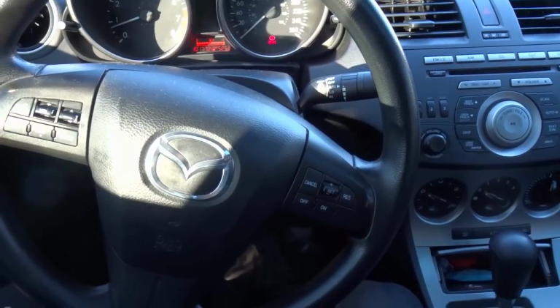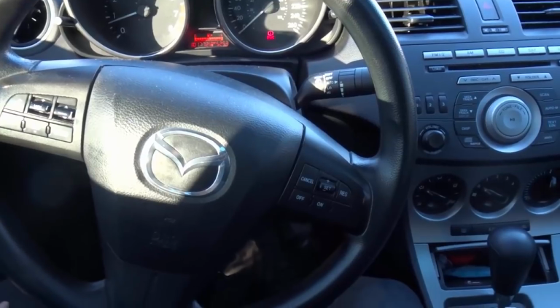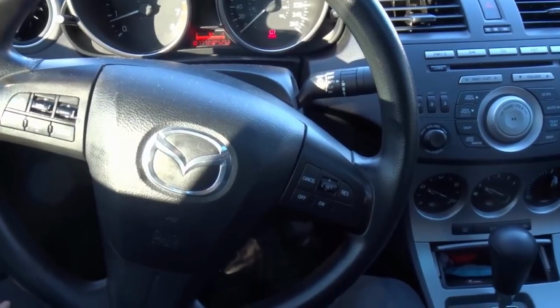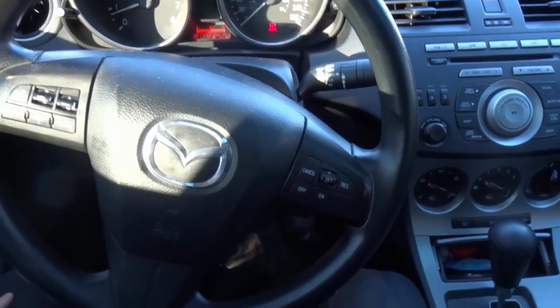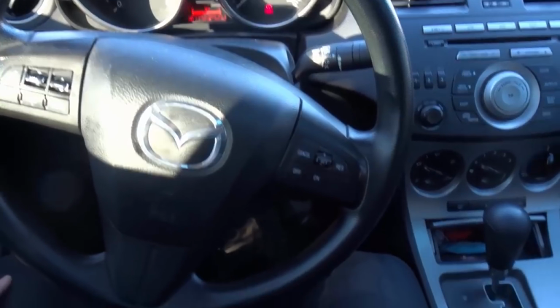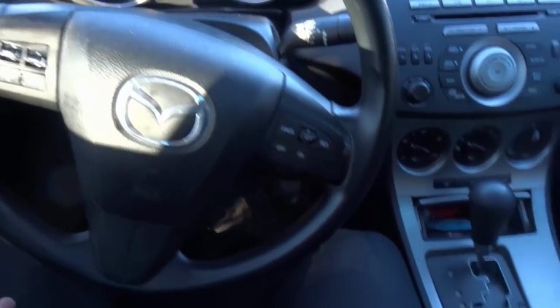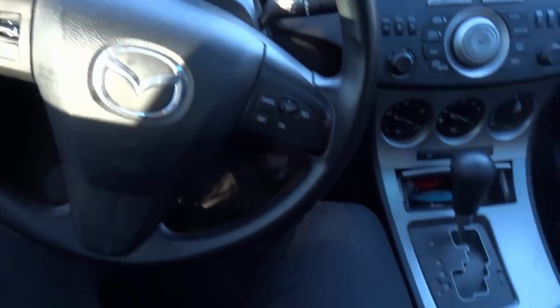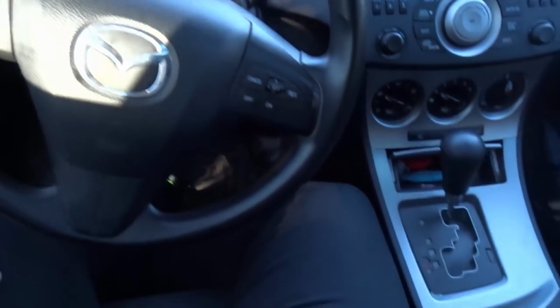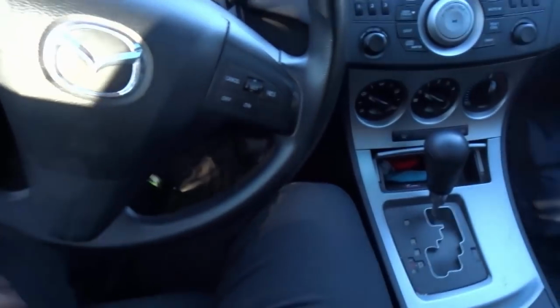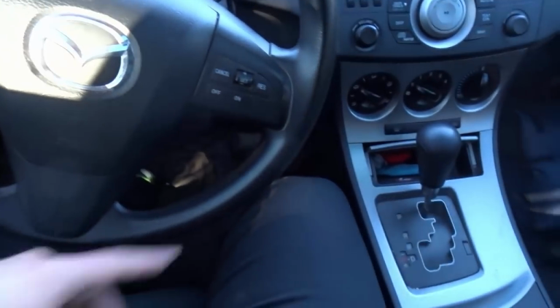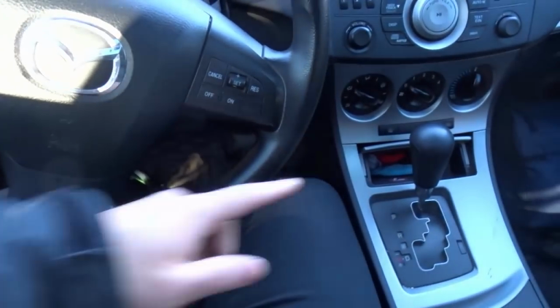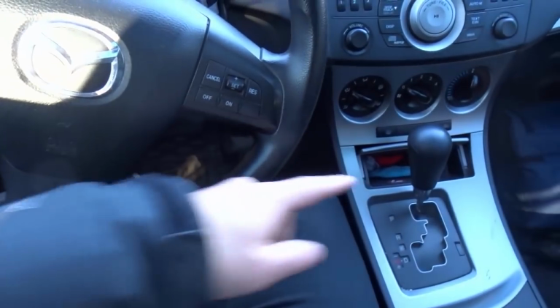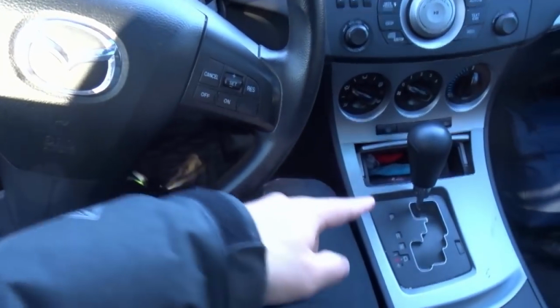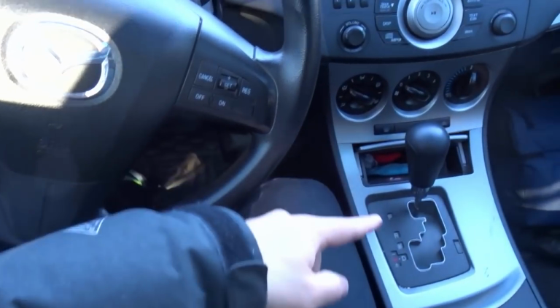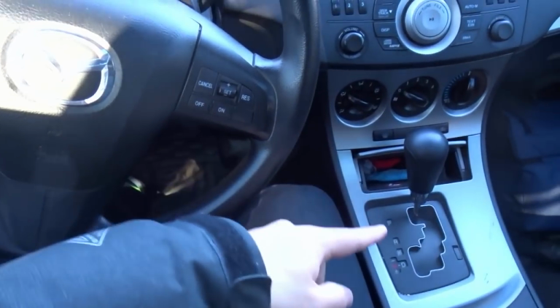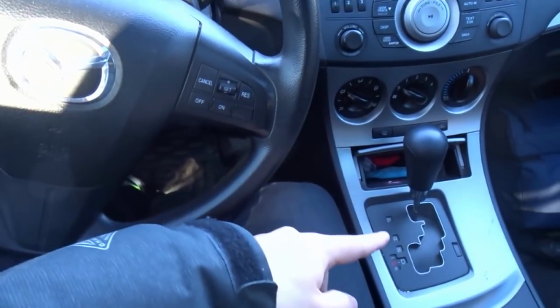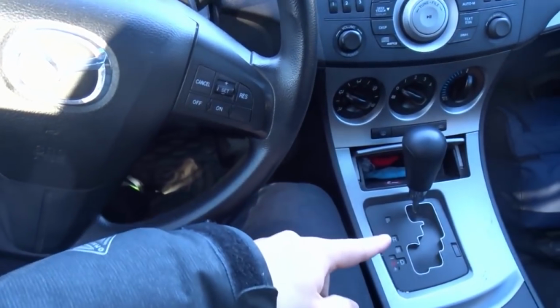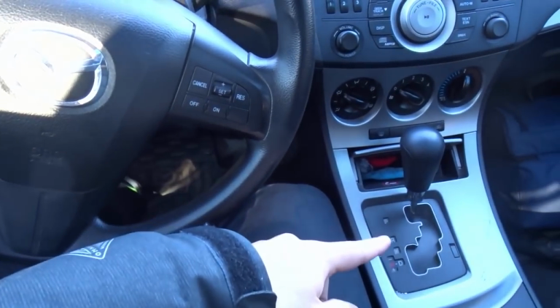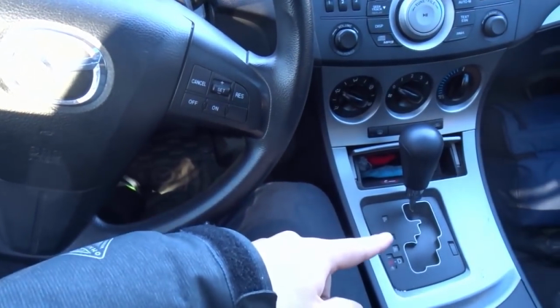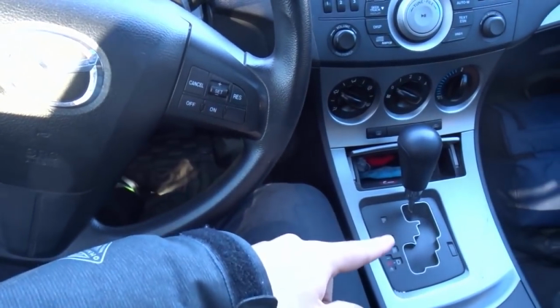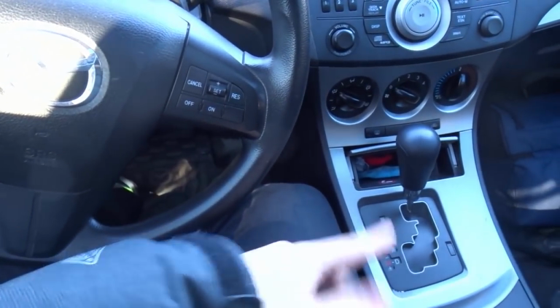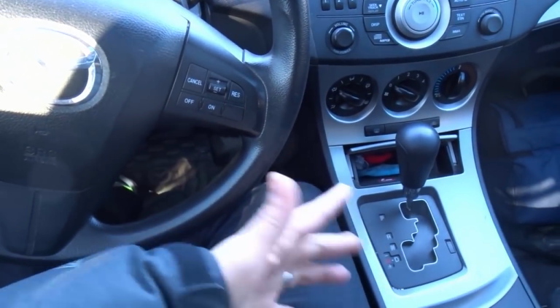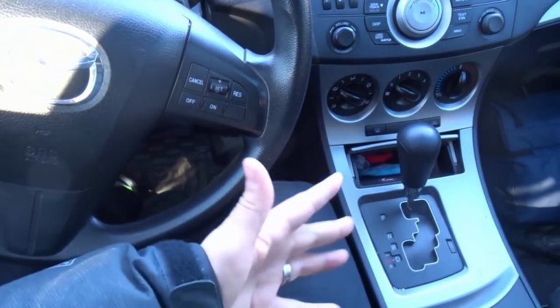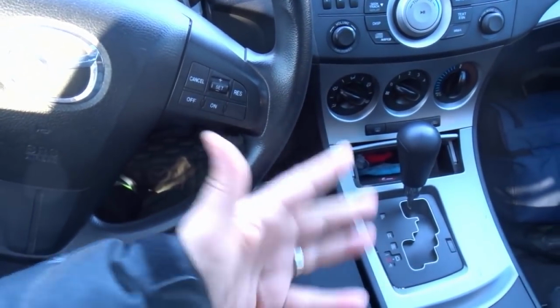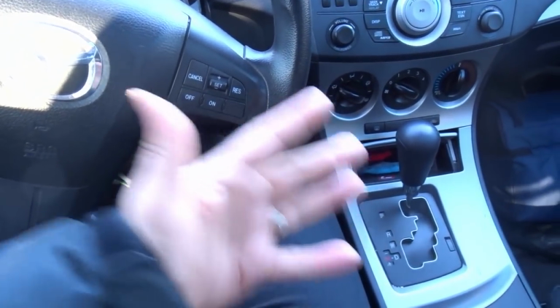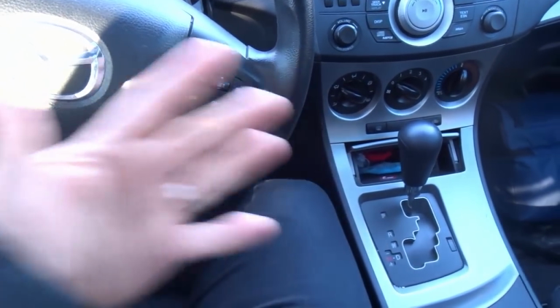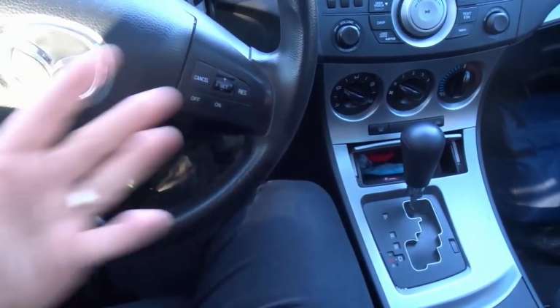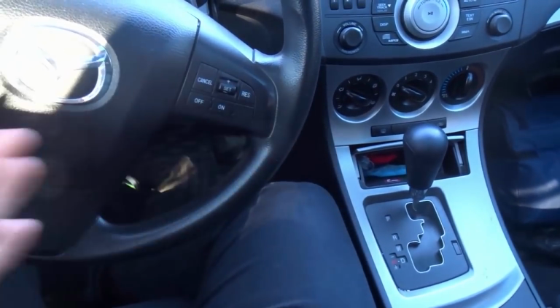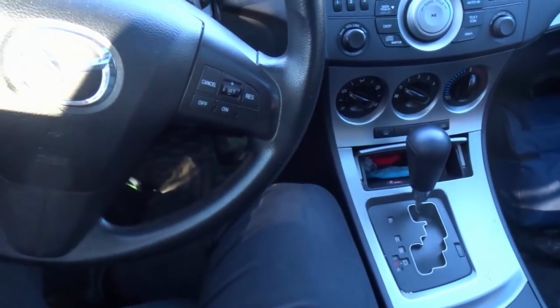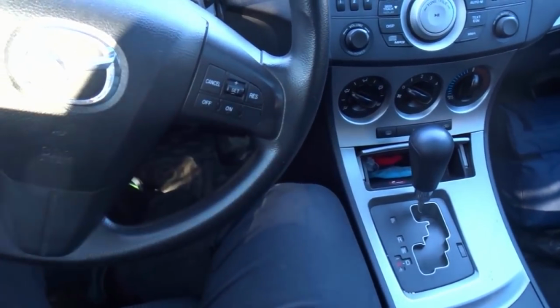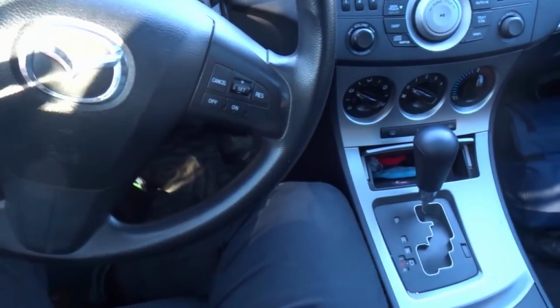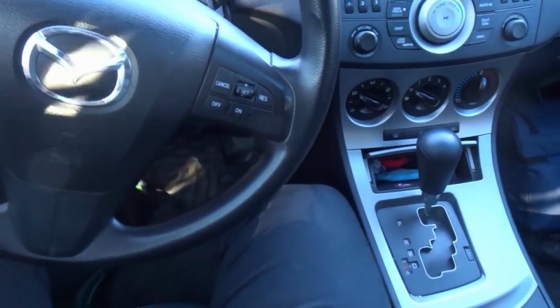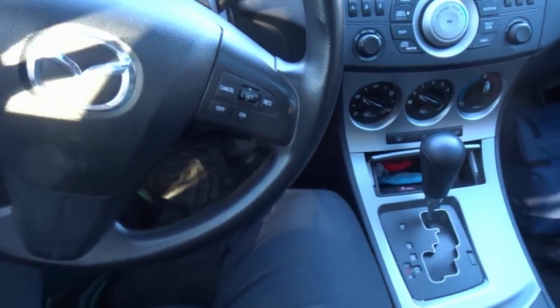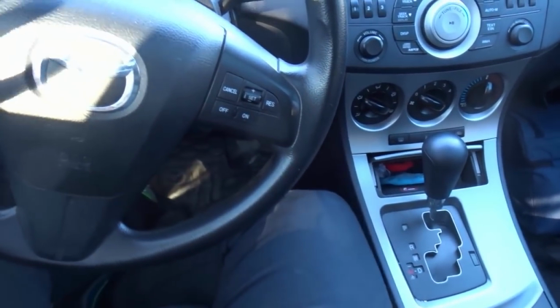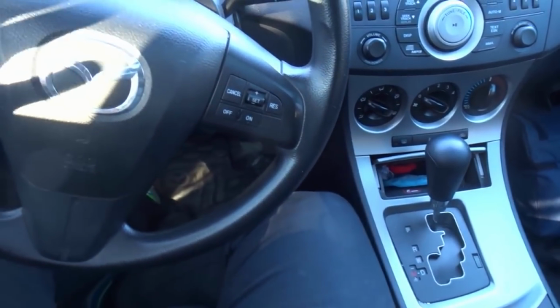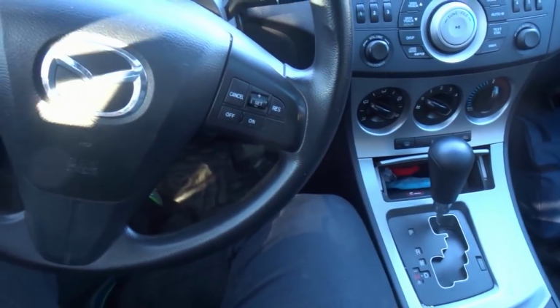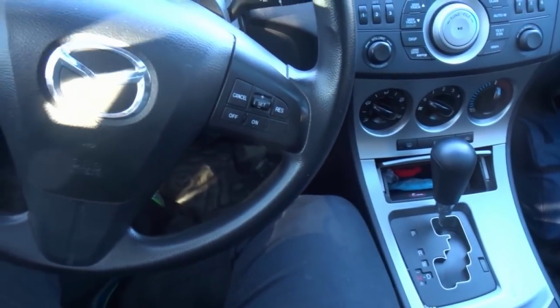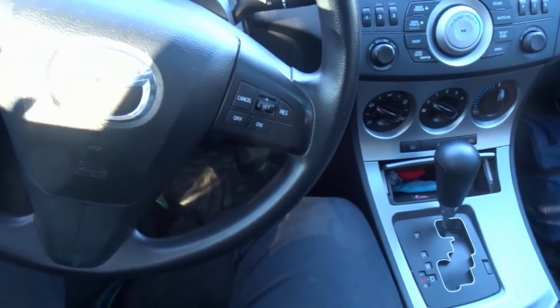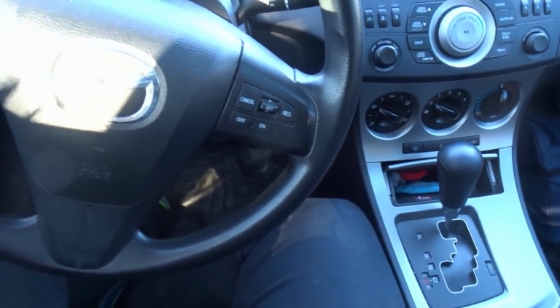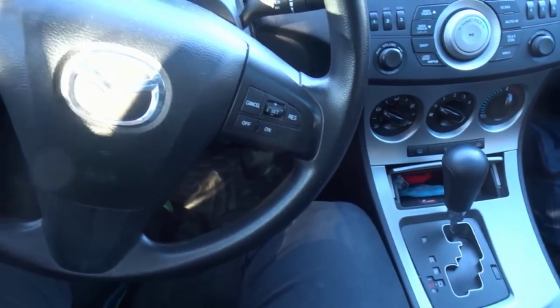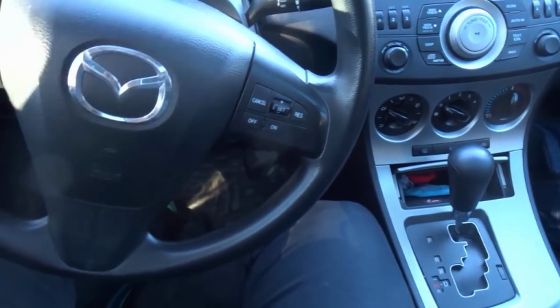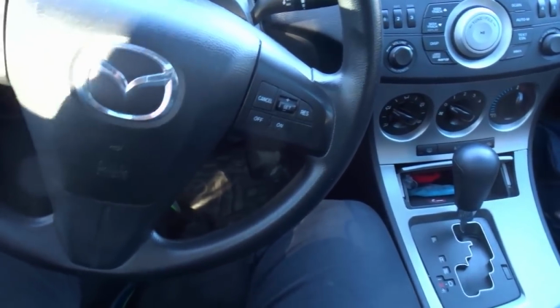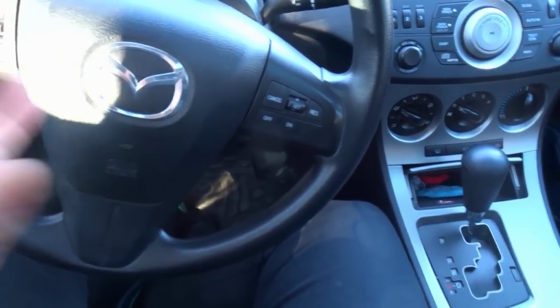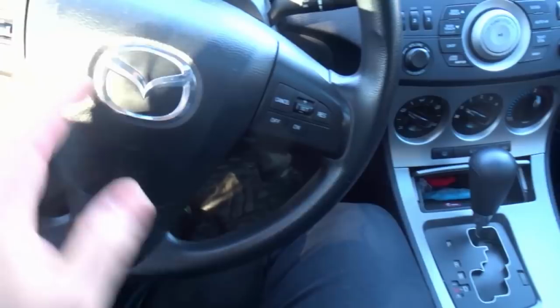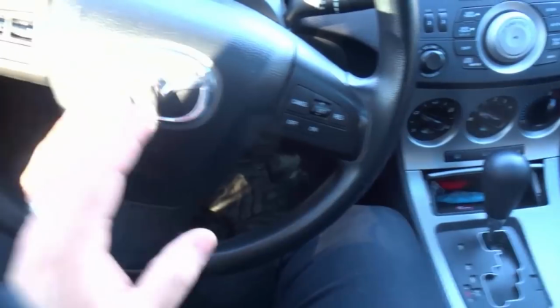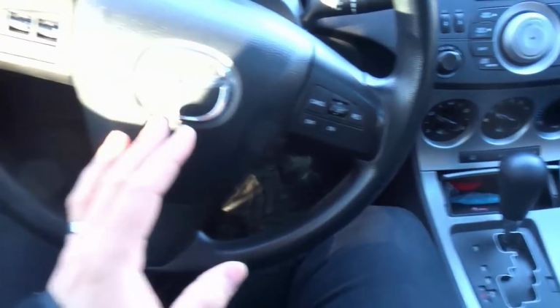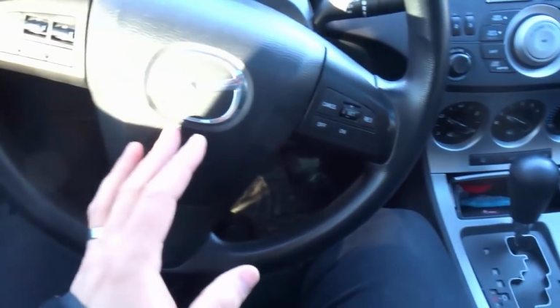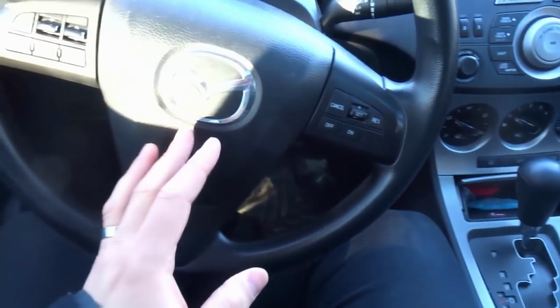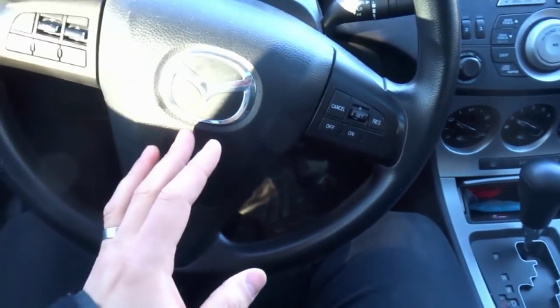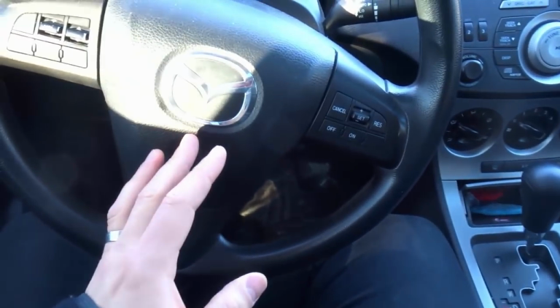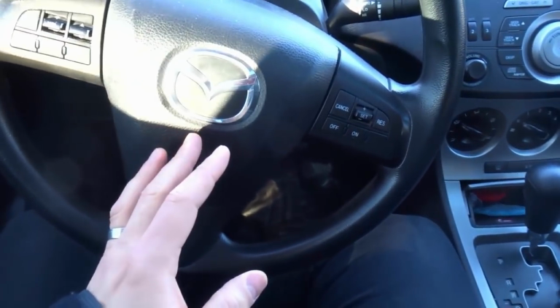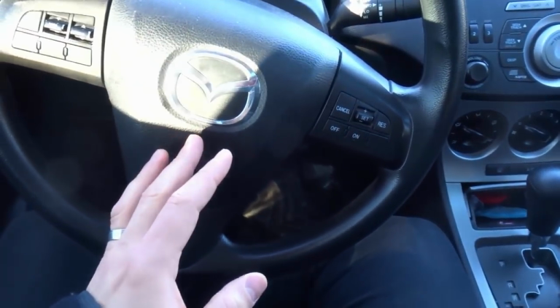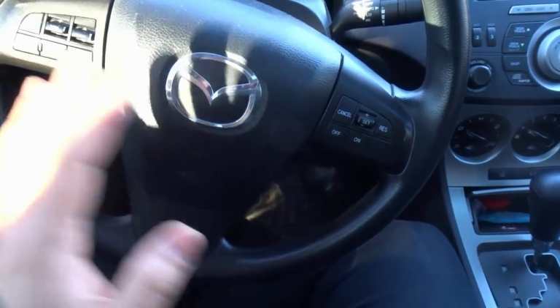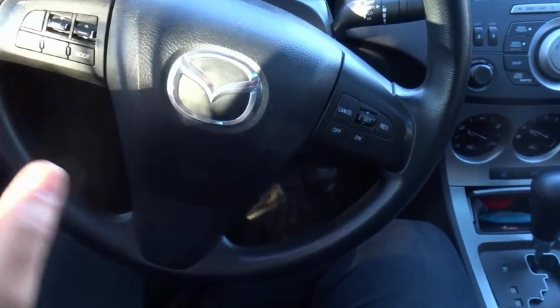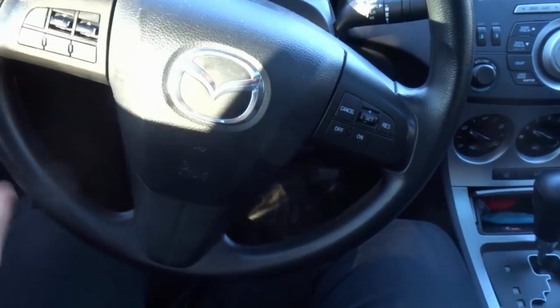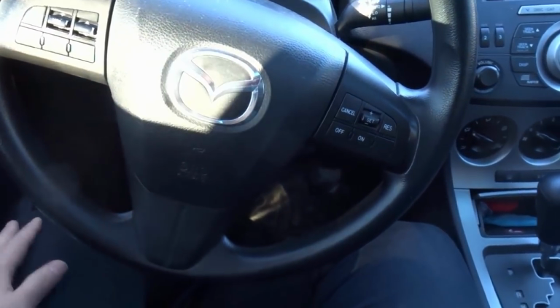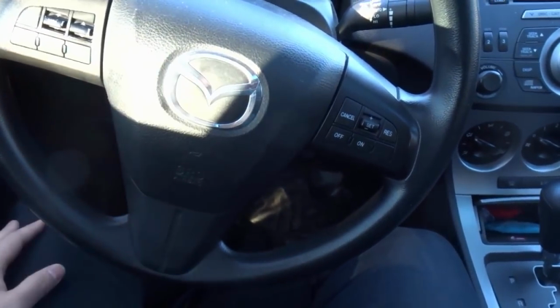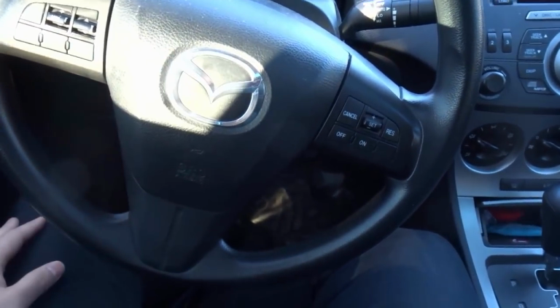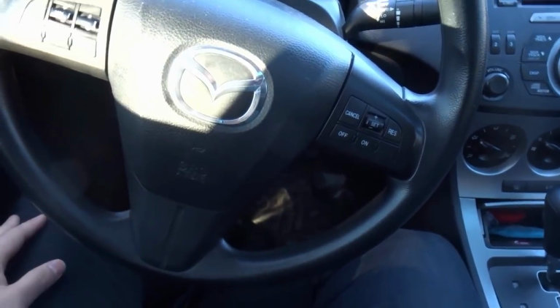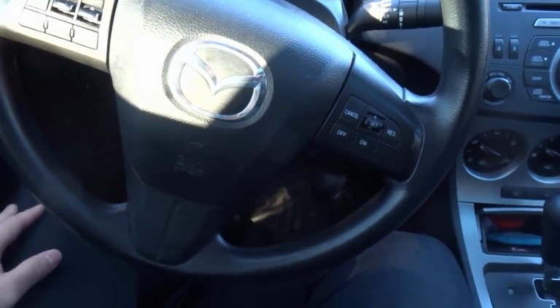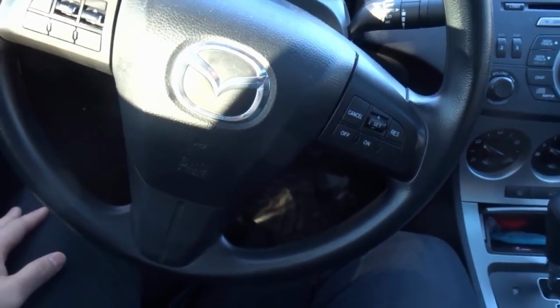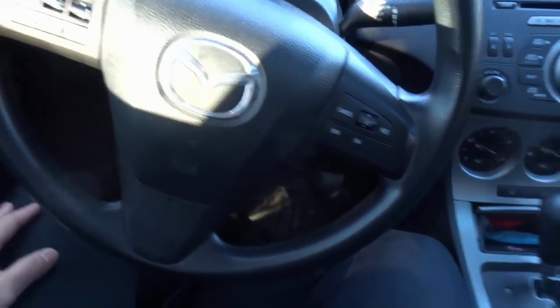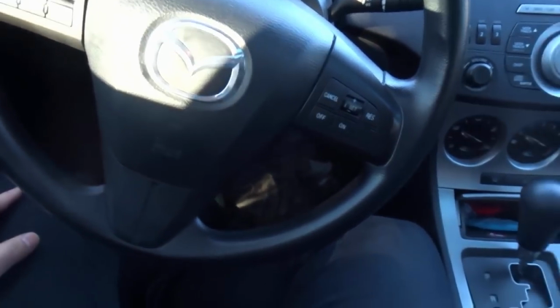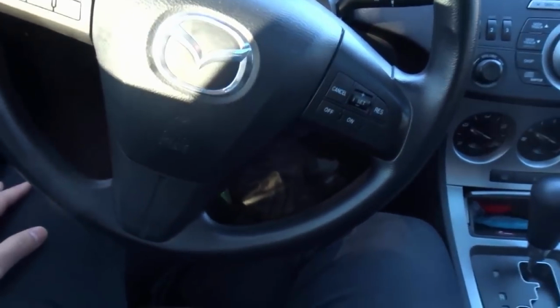Now let's get right to it. Just for the record, this car is automatic, but these steps can also be used and slightly modified to work for a manual car.